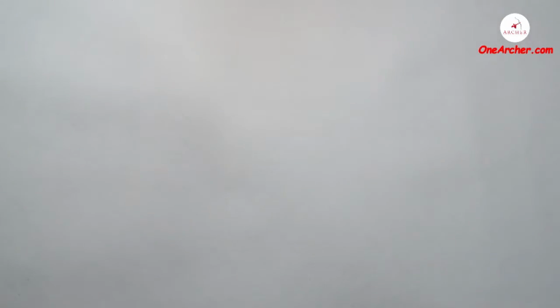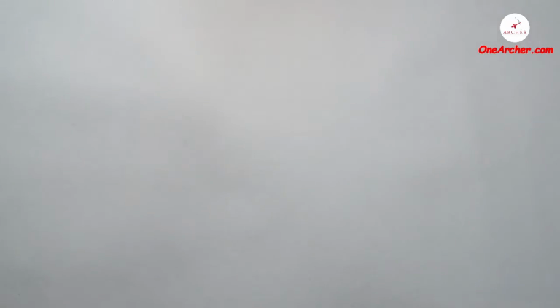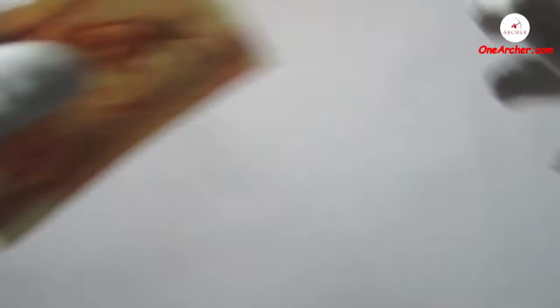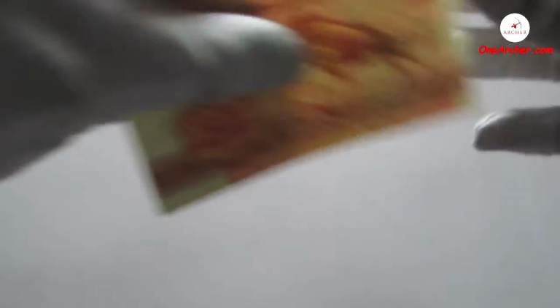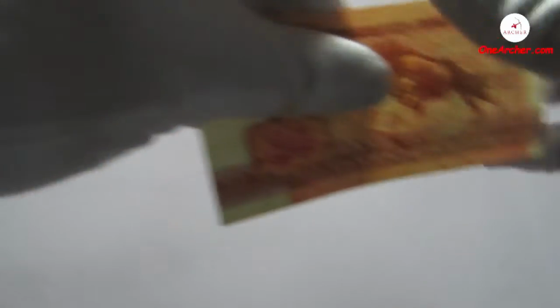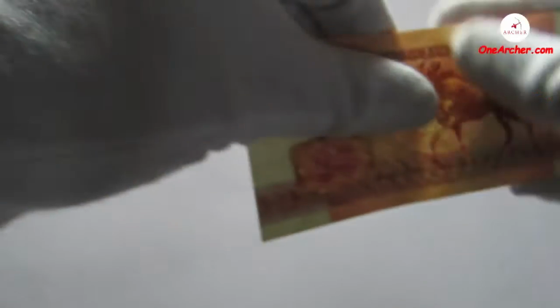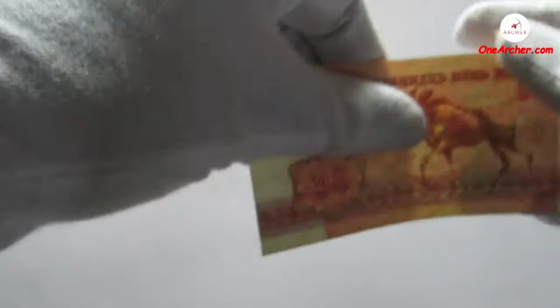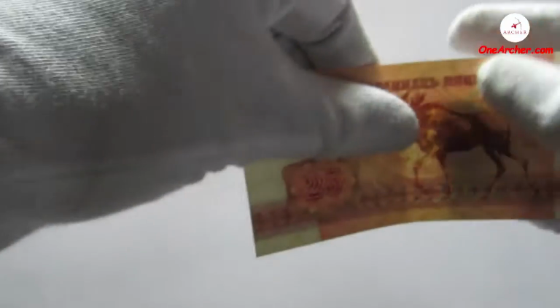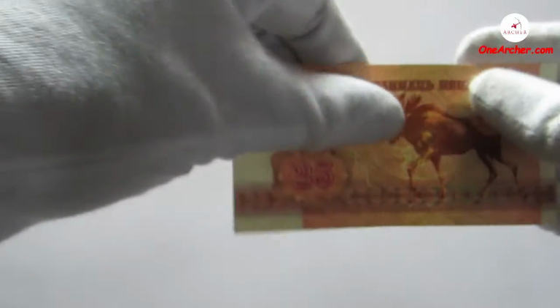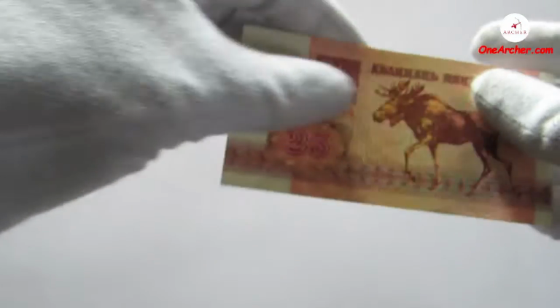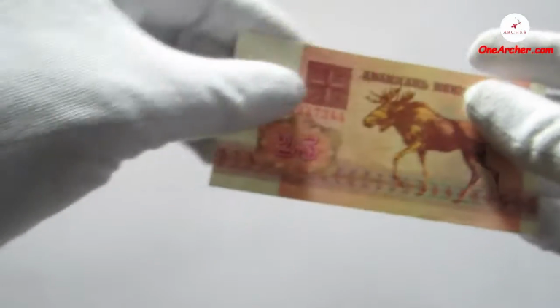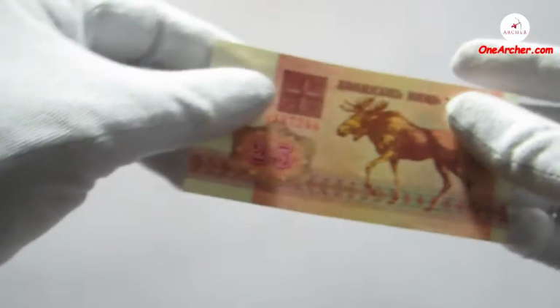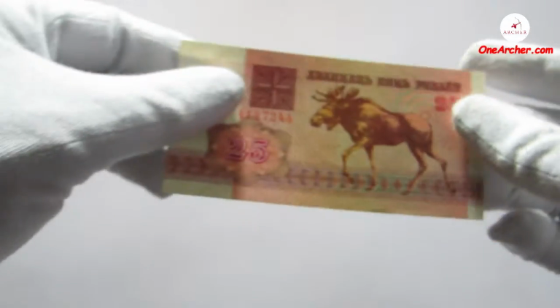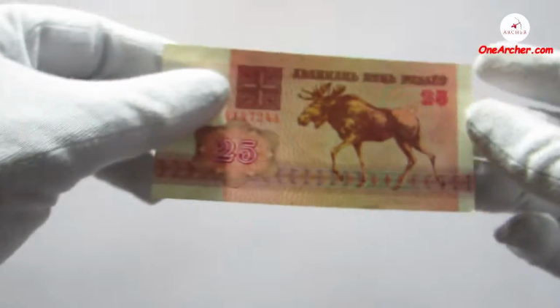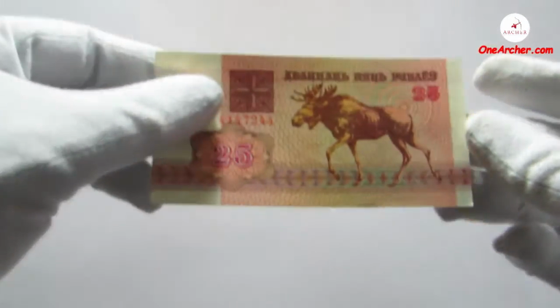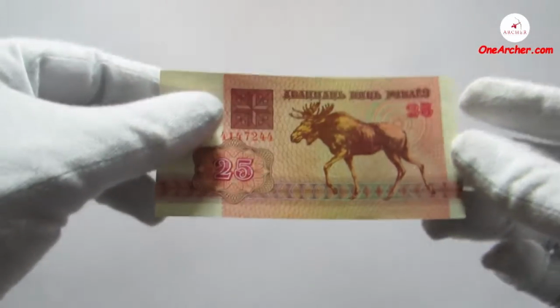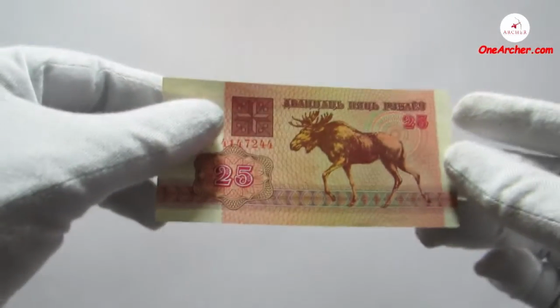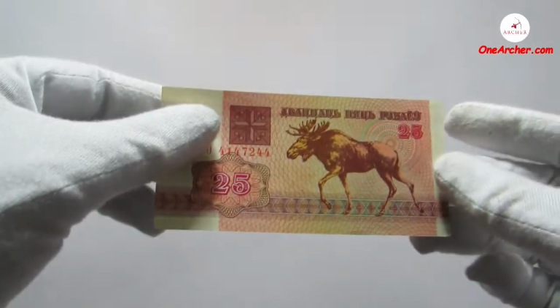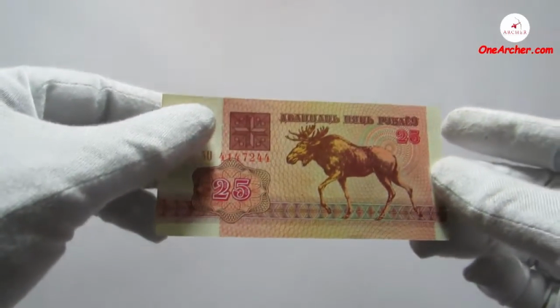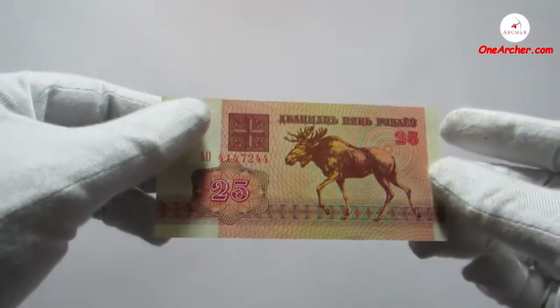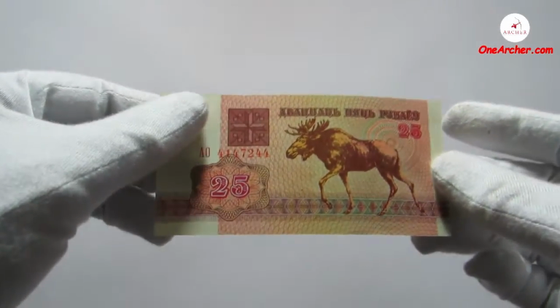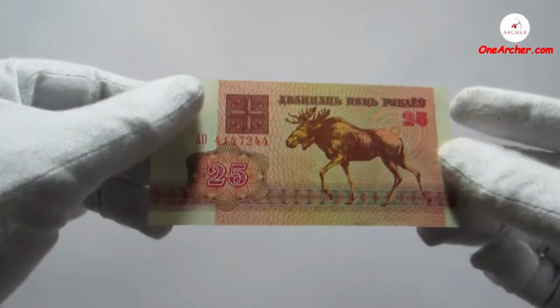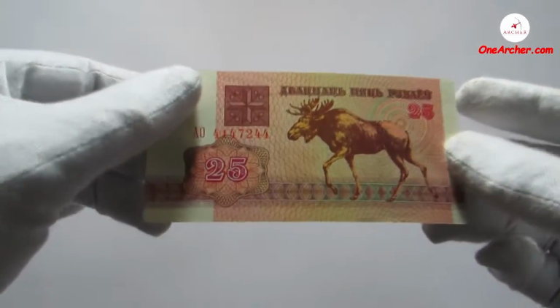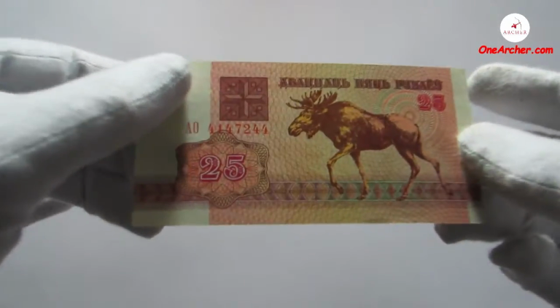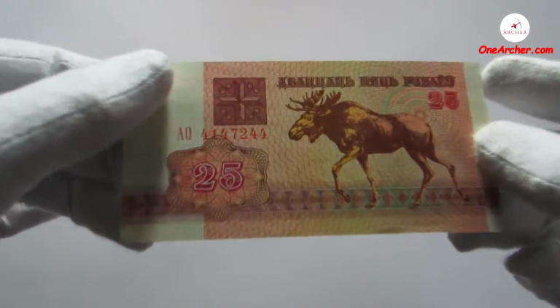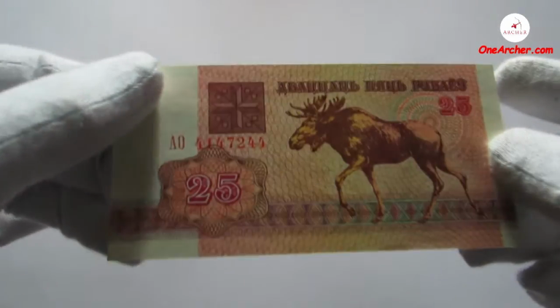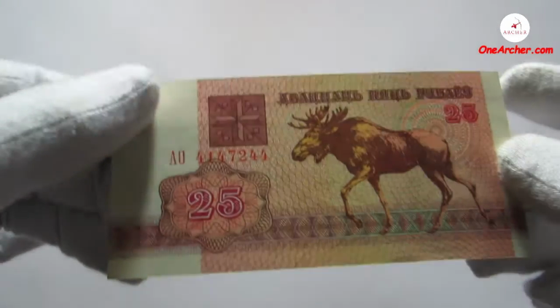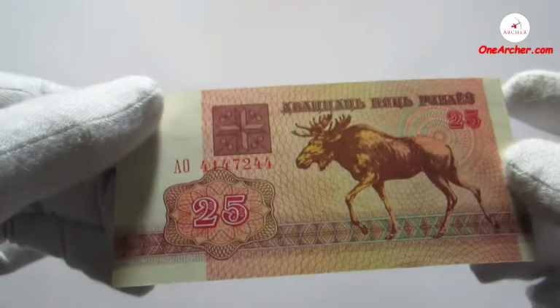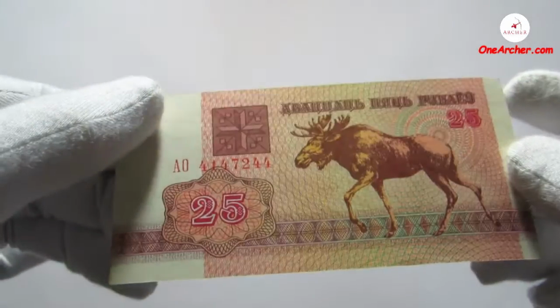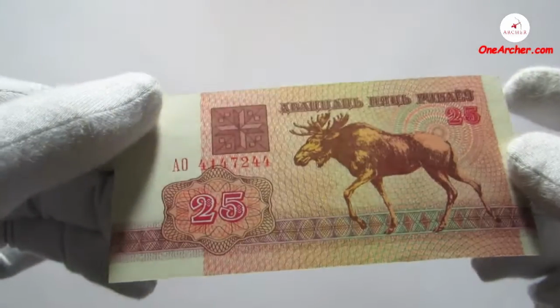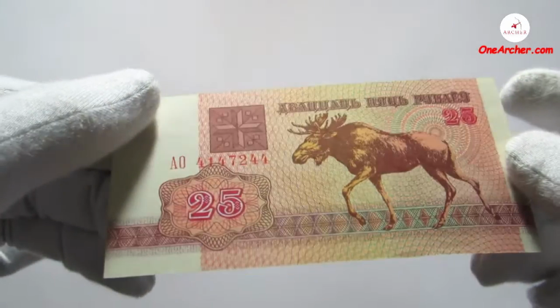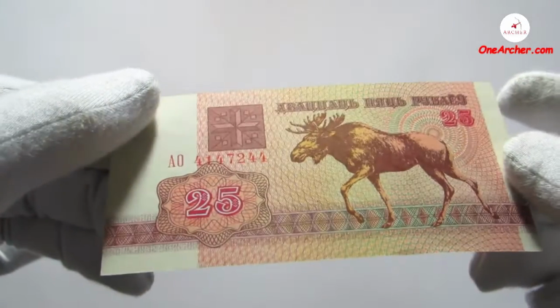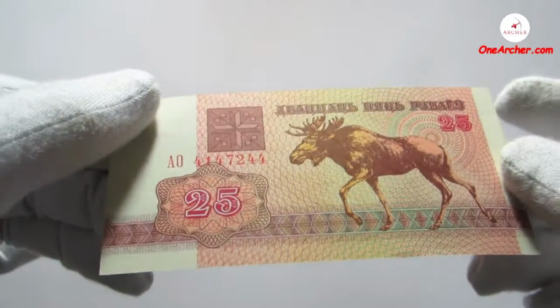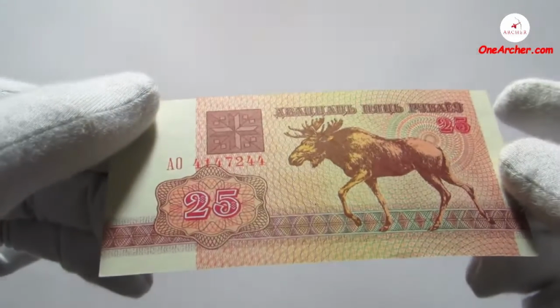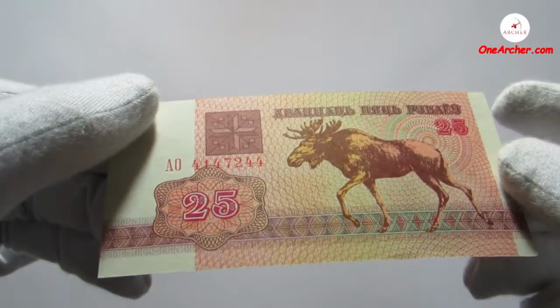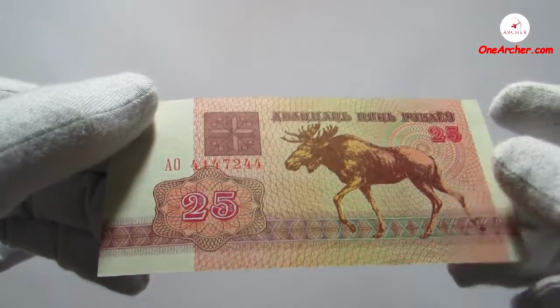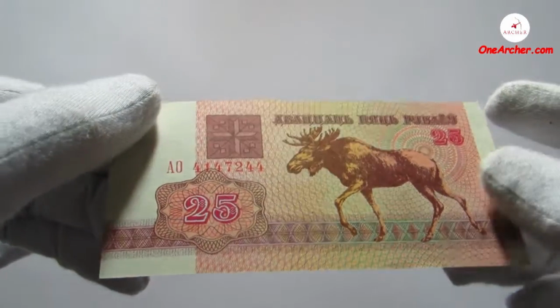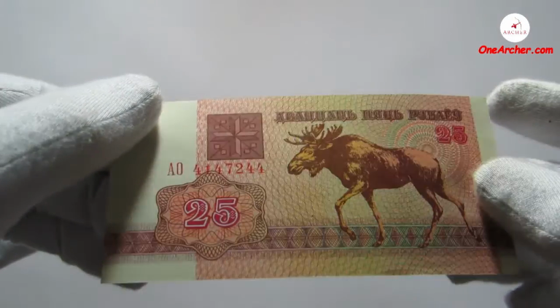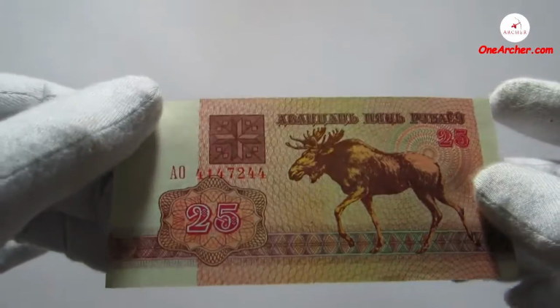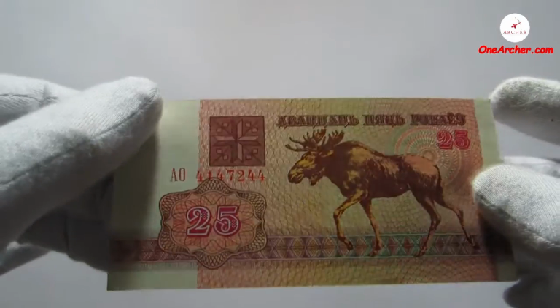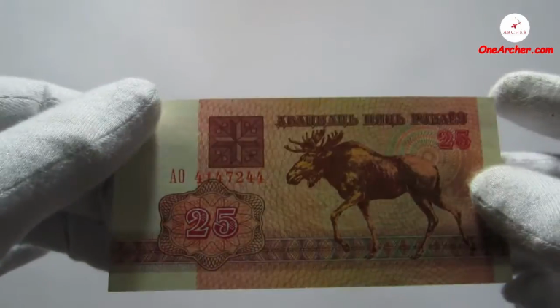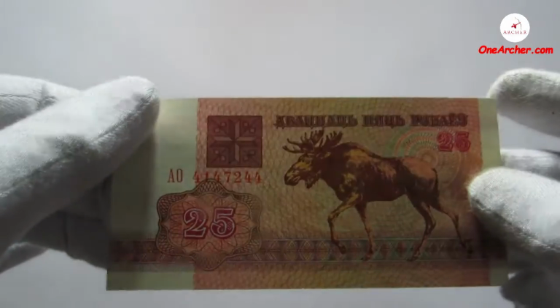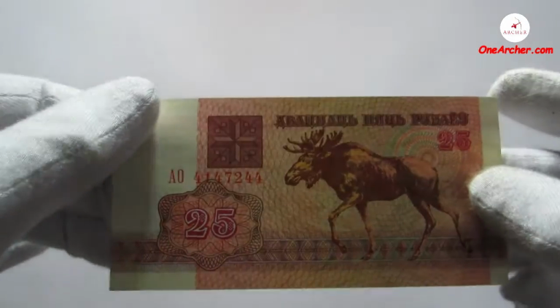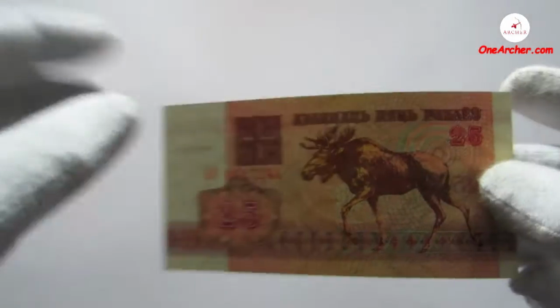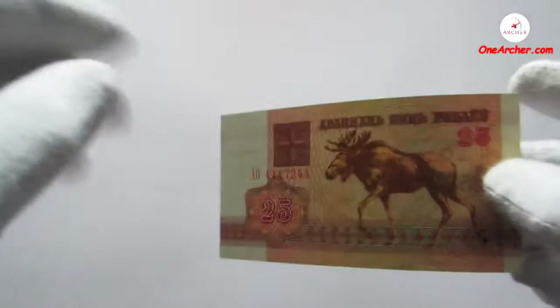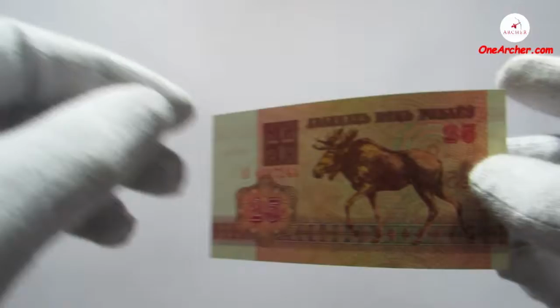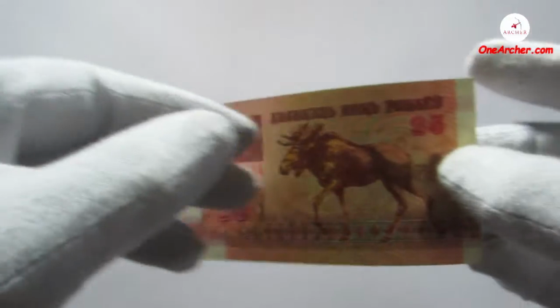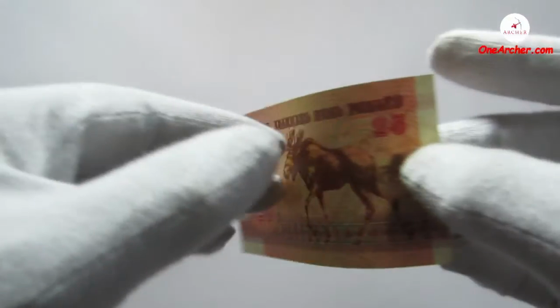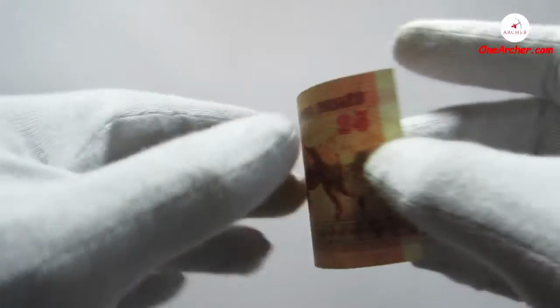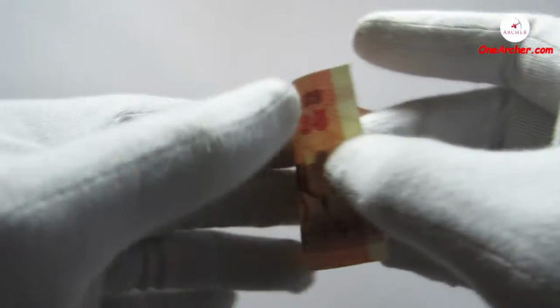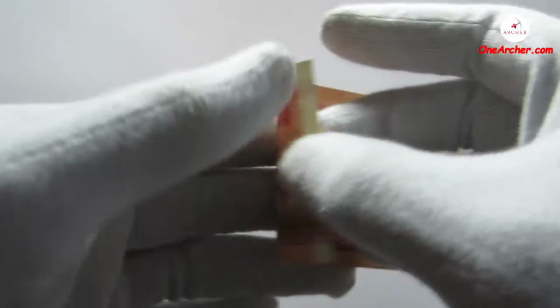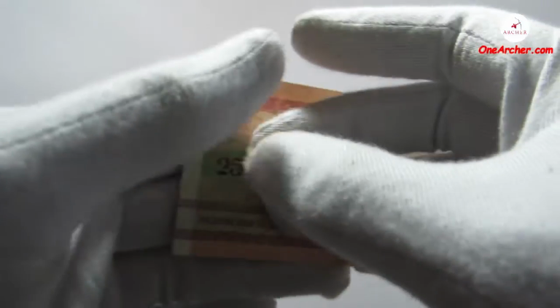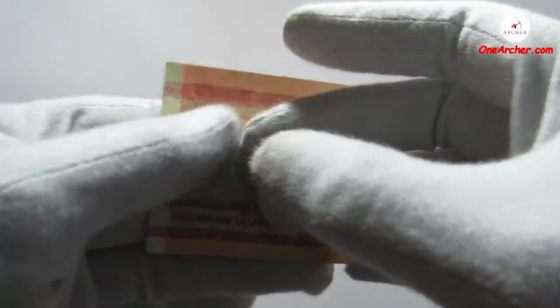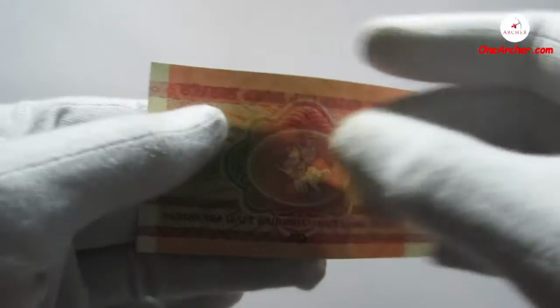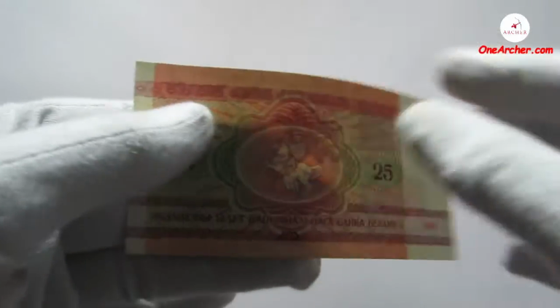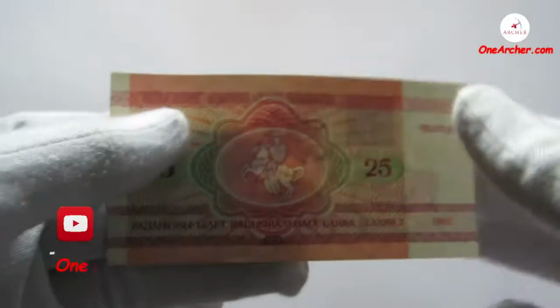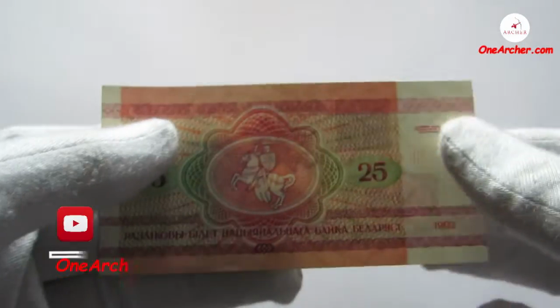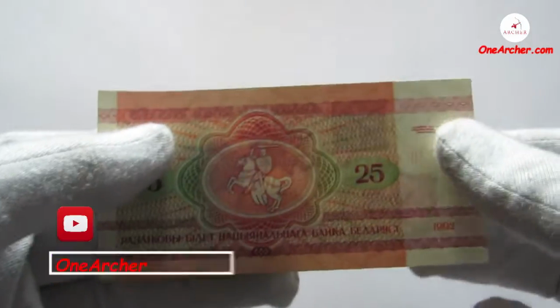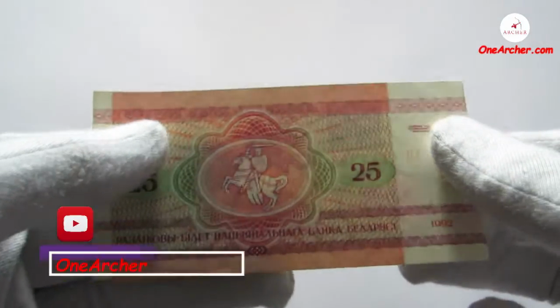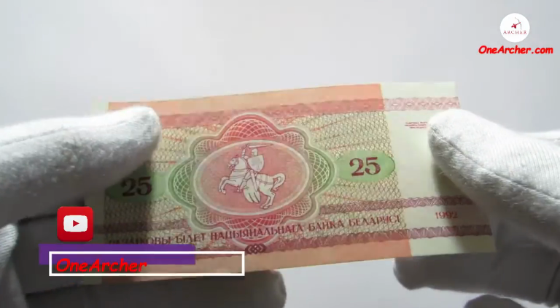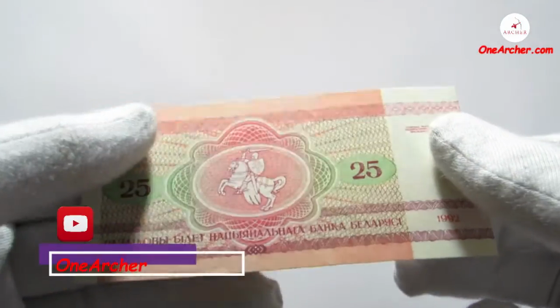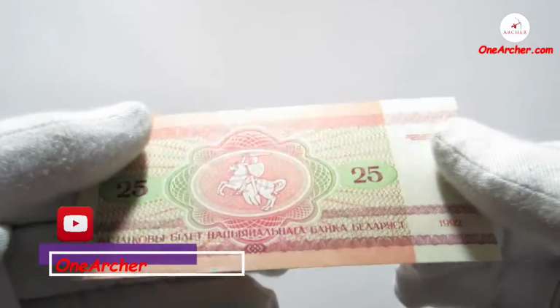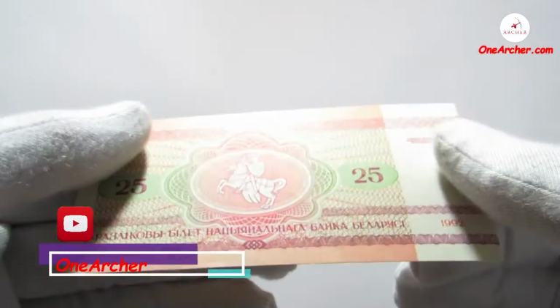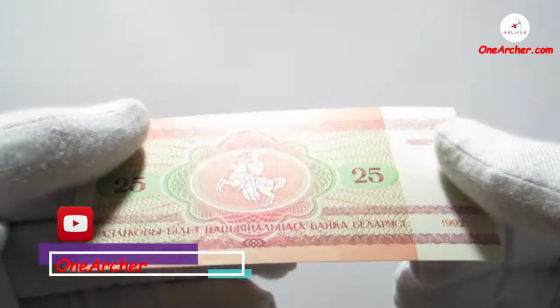The fourth one is 25 rubles with the image of a moose, and on the reverse is the coat of arms of Belarus.